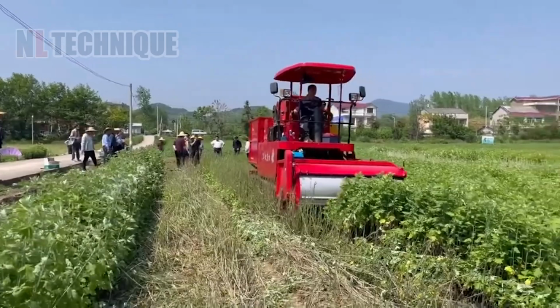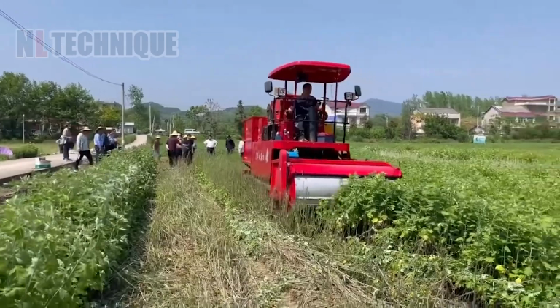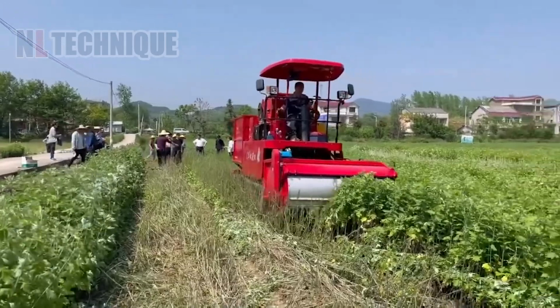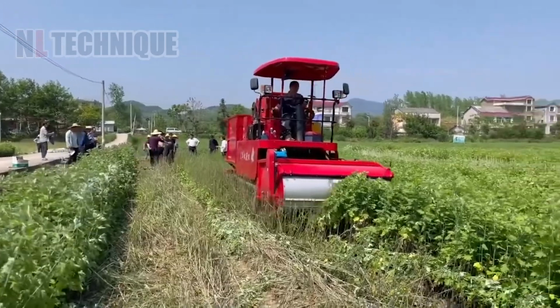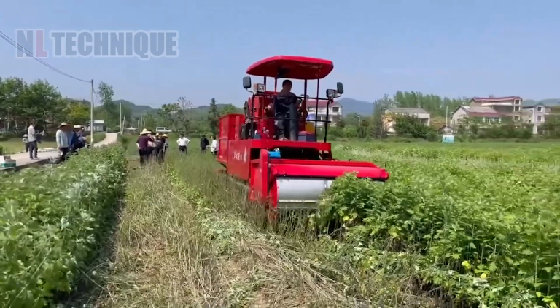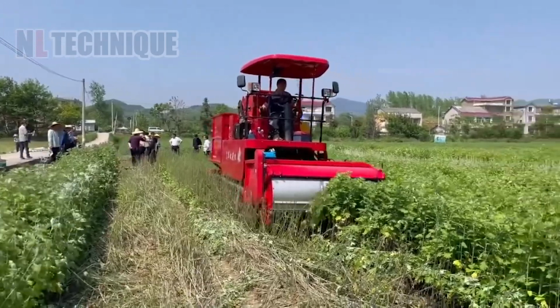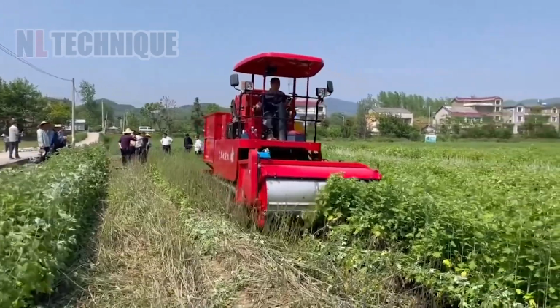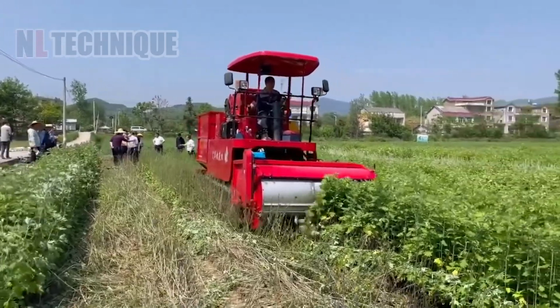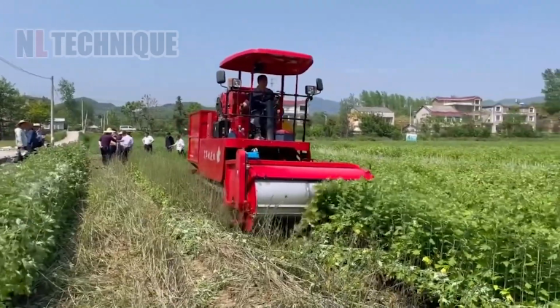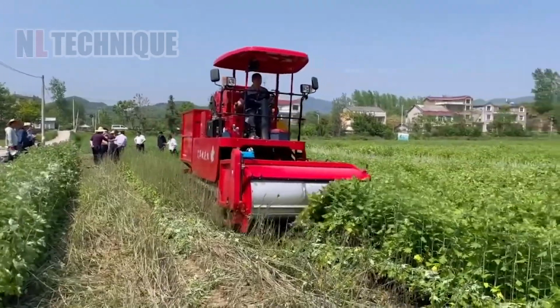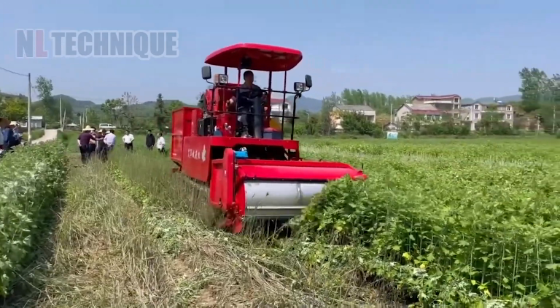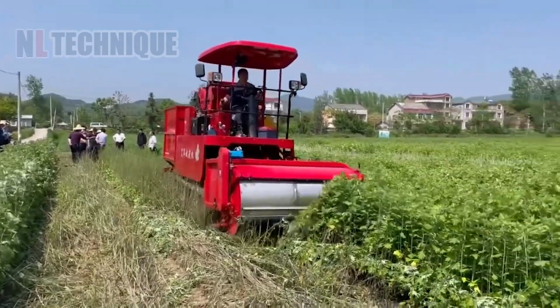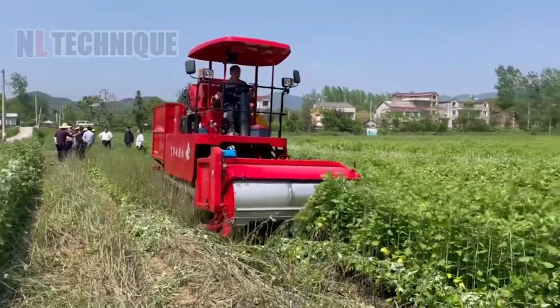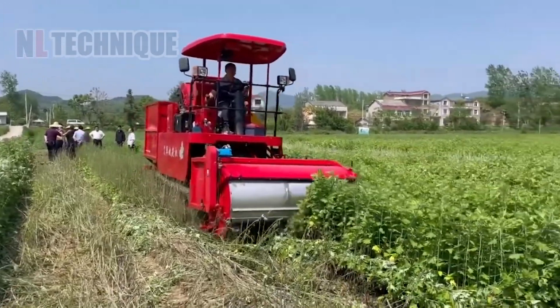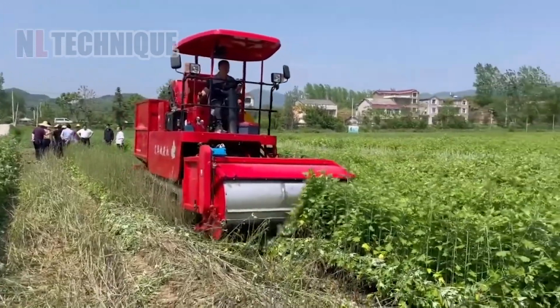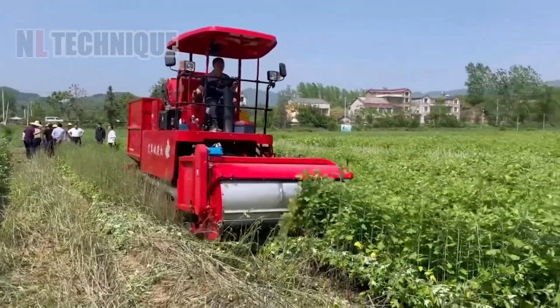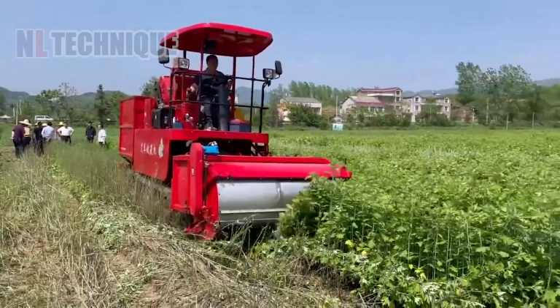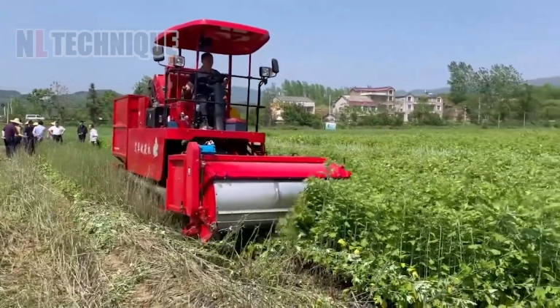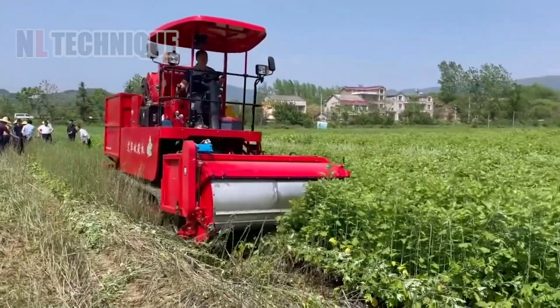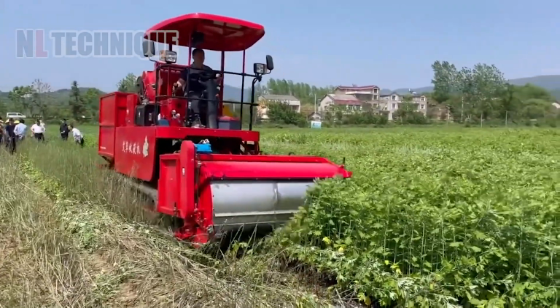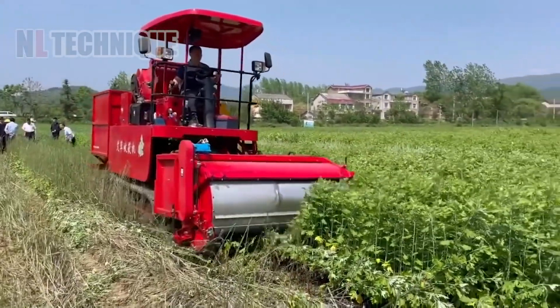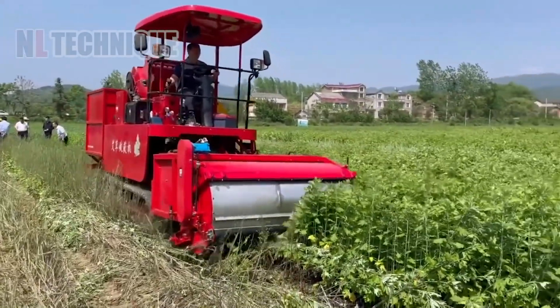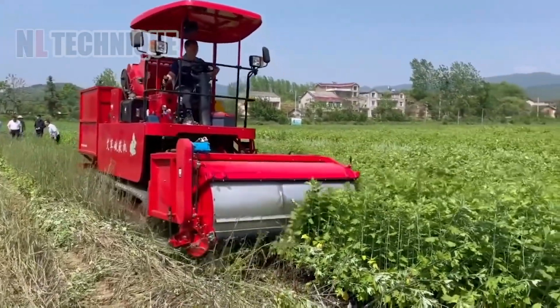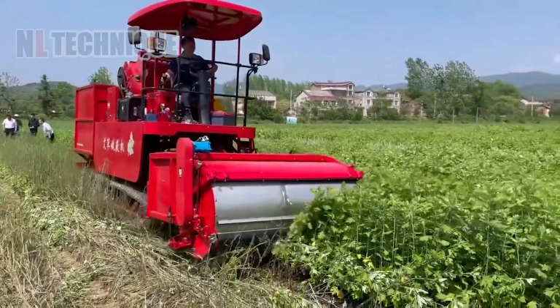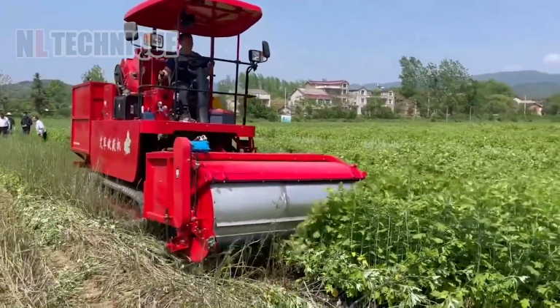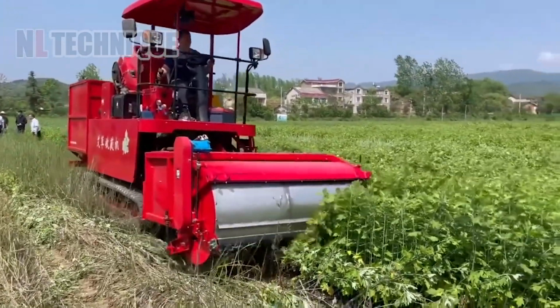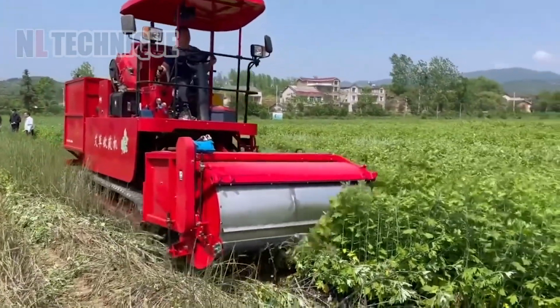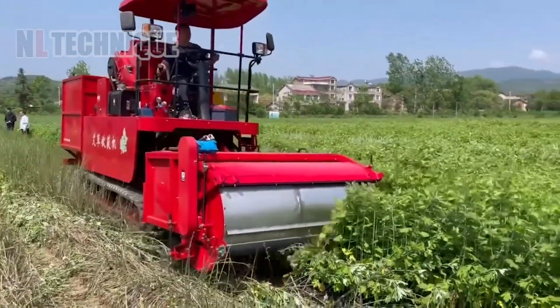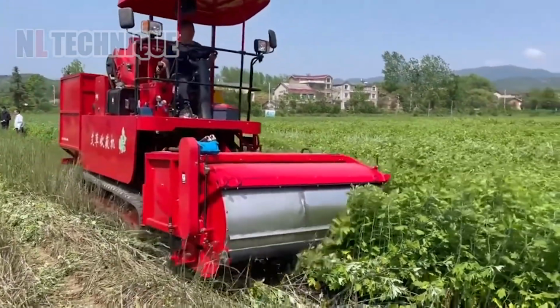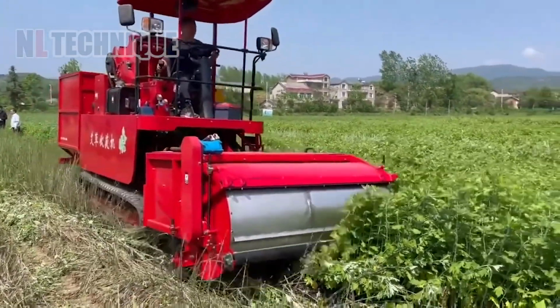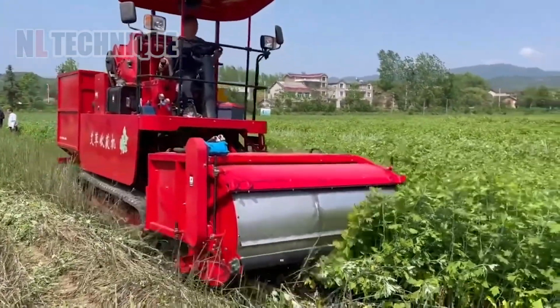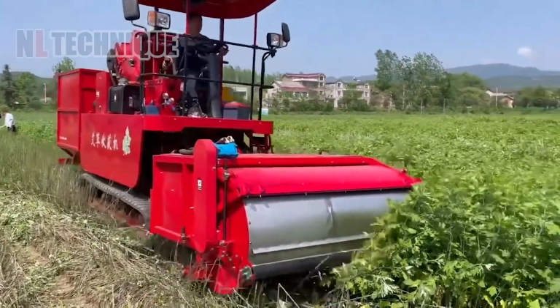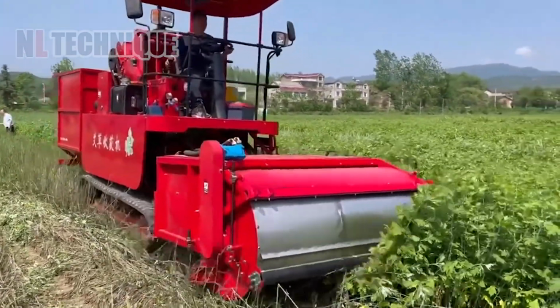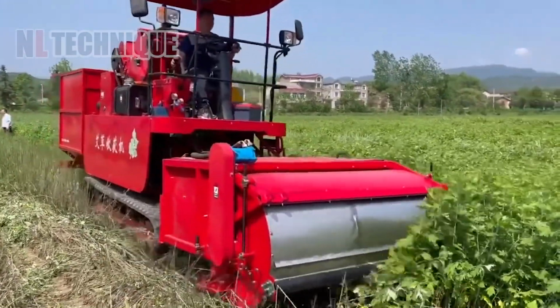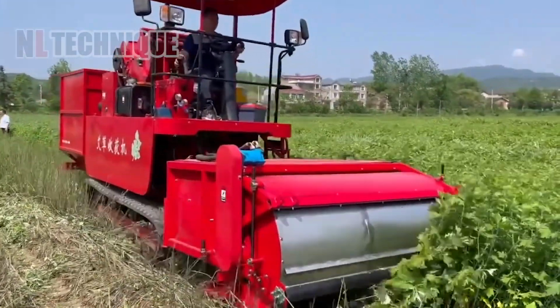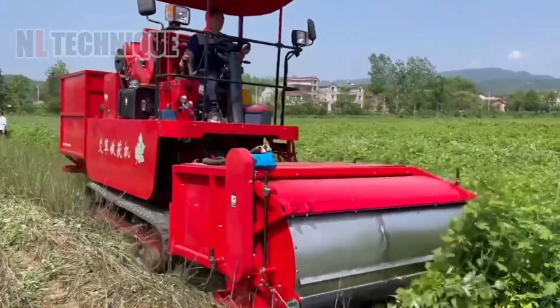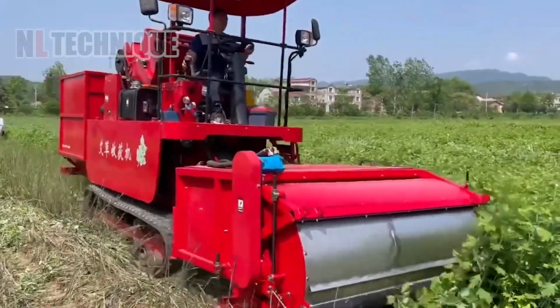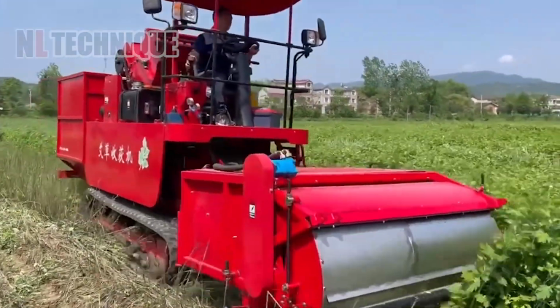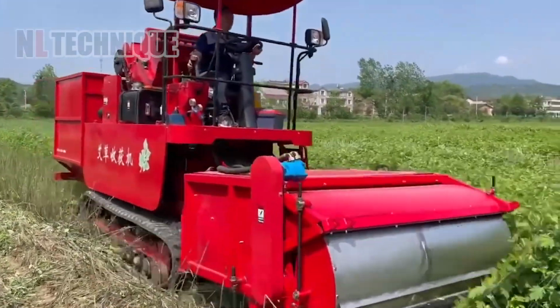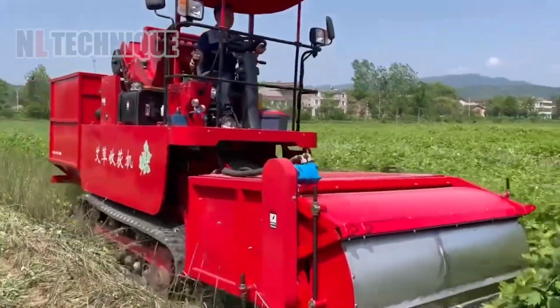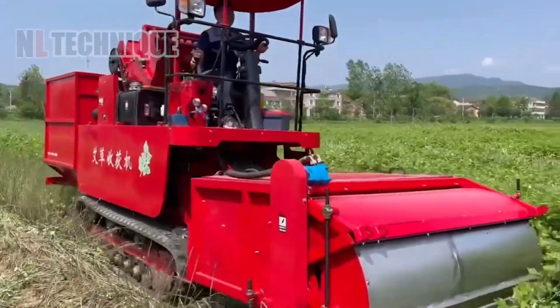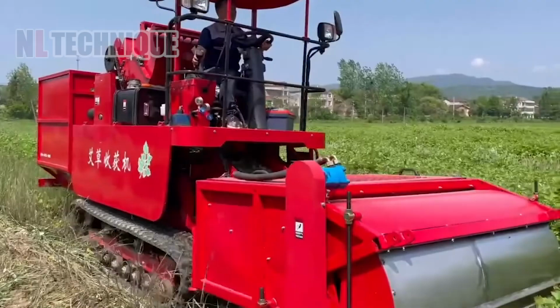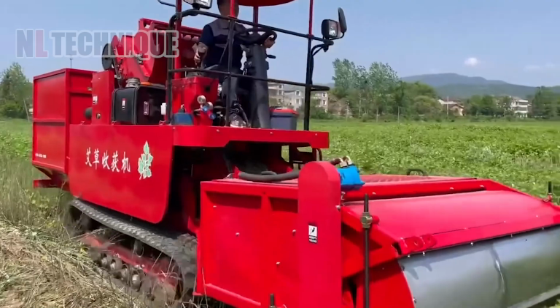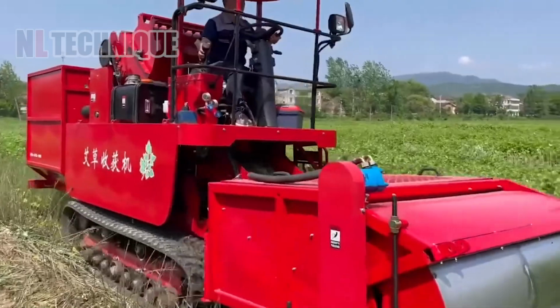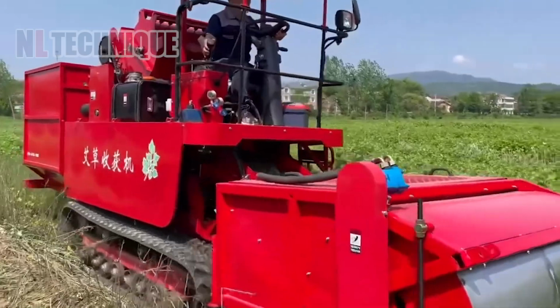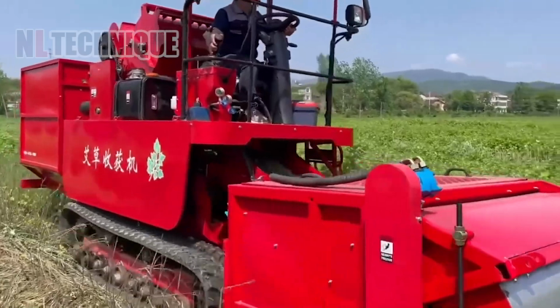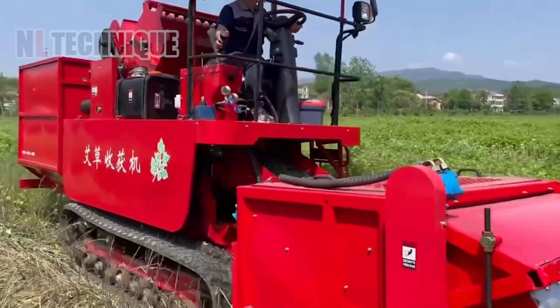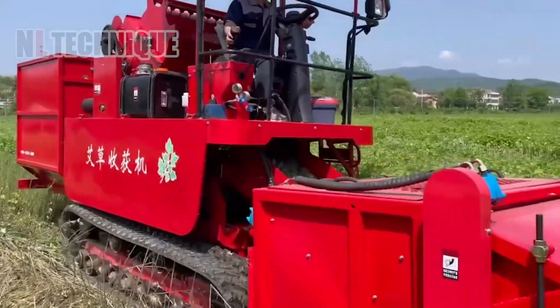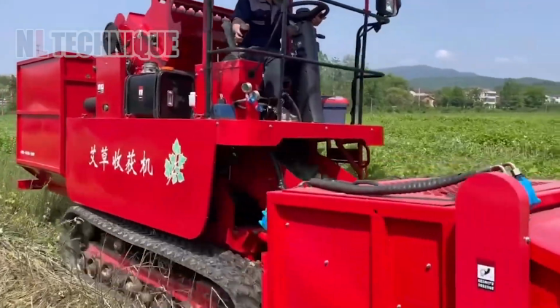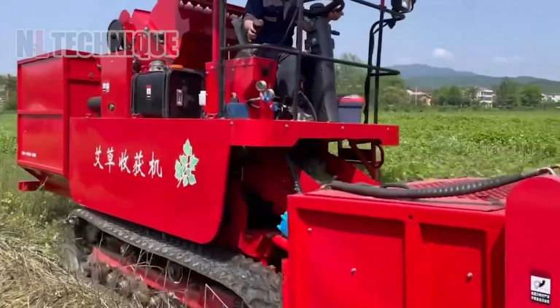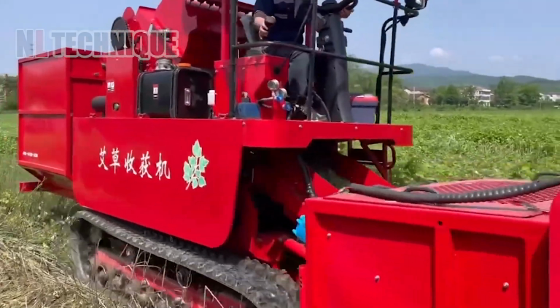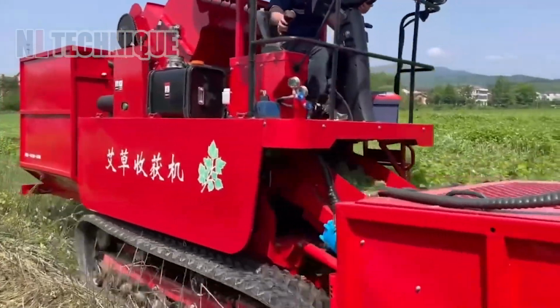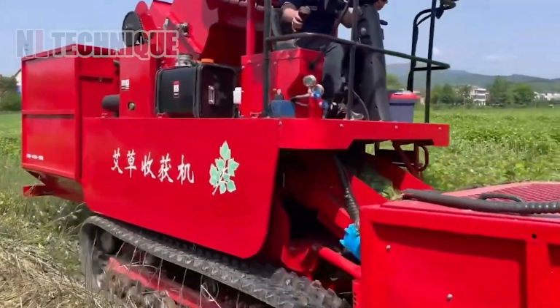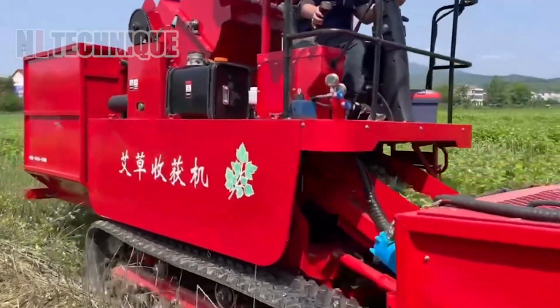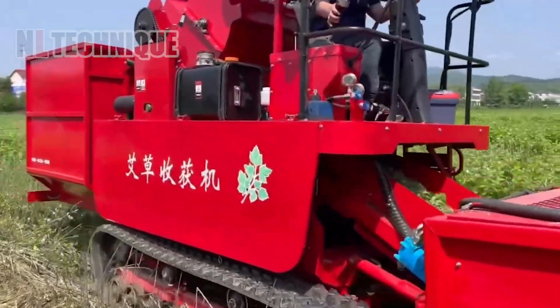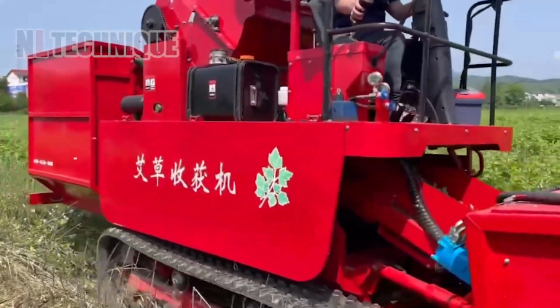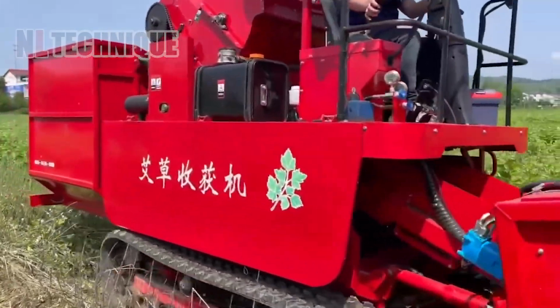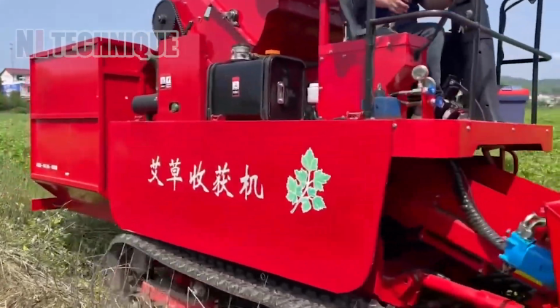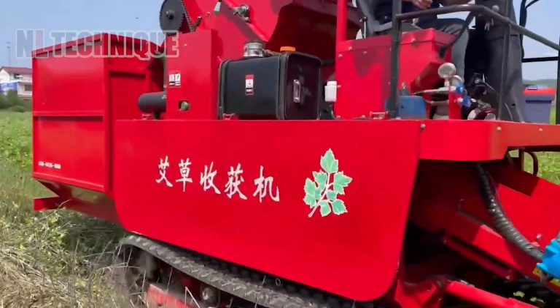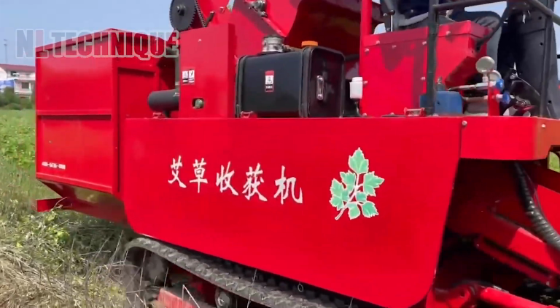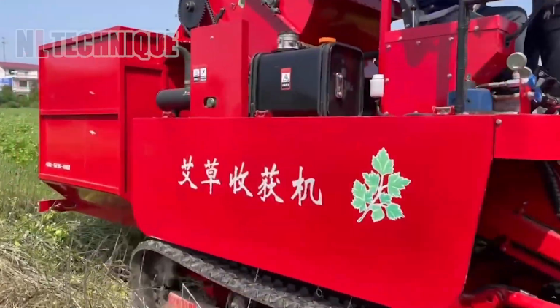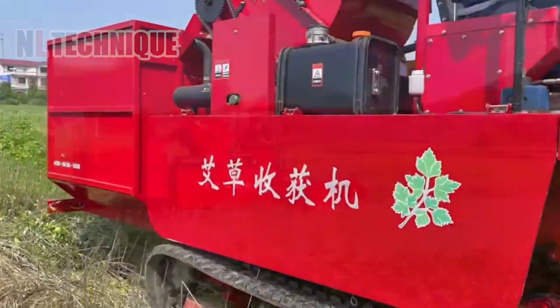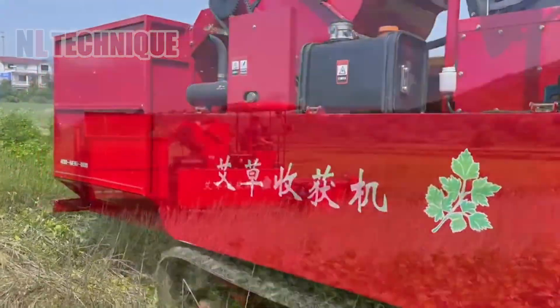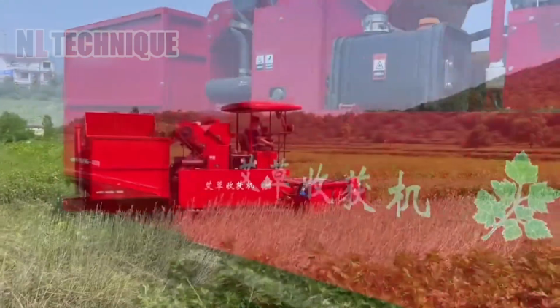Cutting and collecting leafy greens can take so much time, but that's not a big deal for this harvester in China.